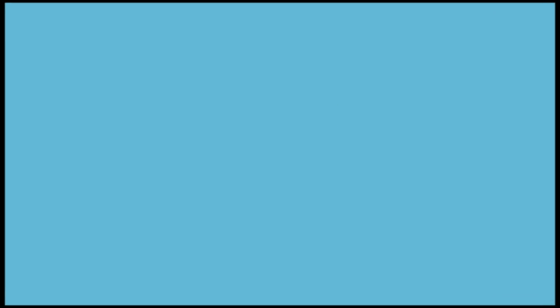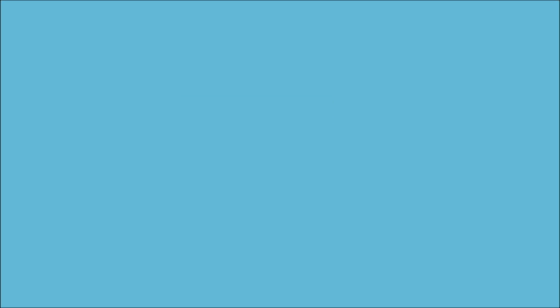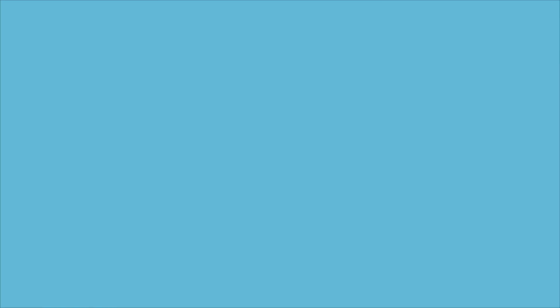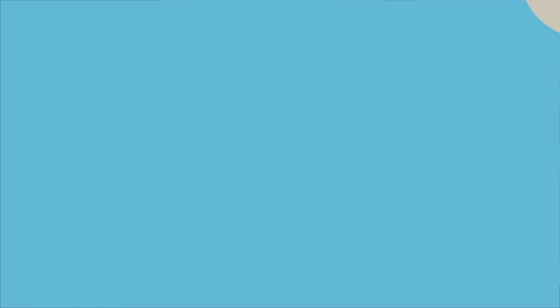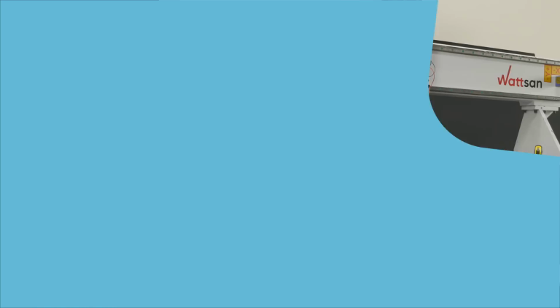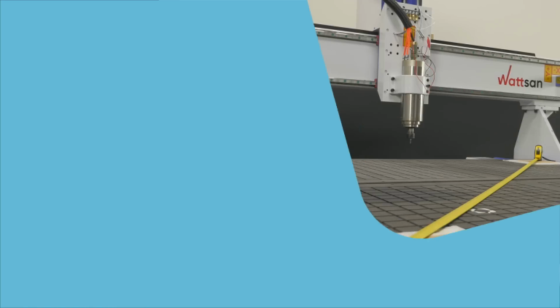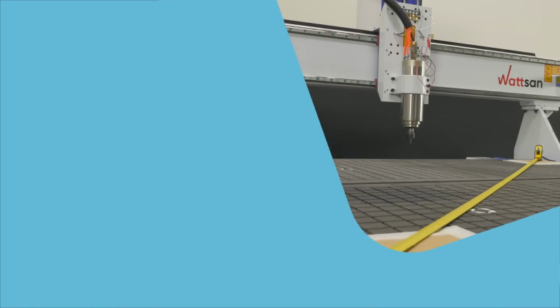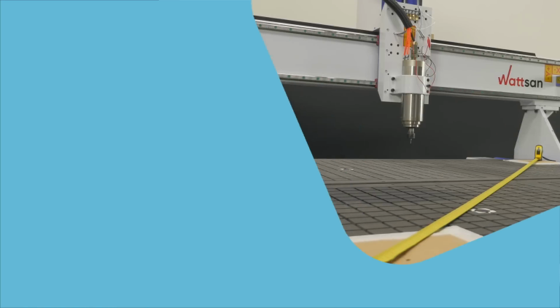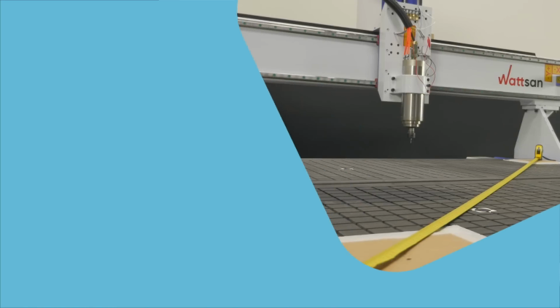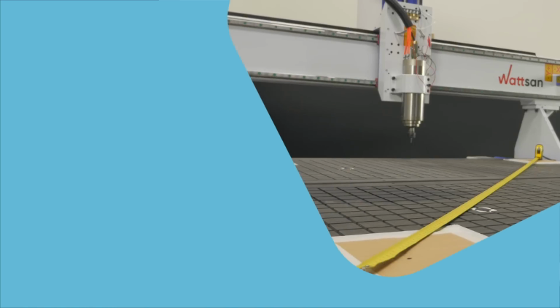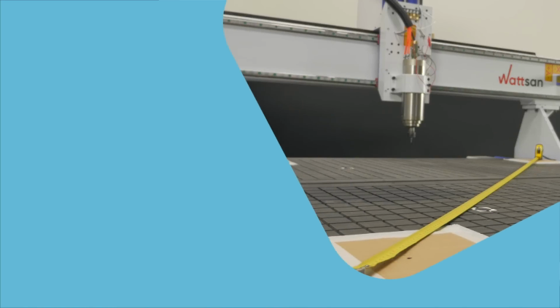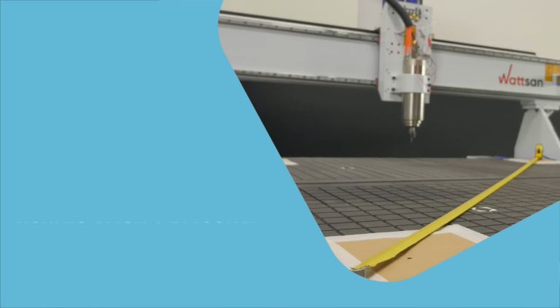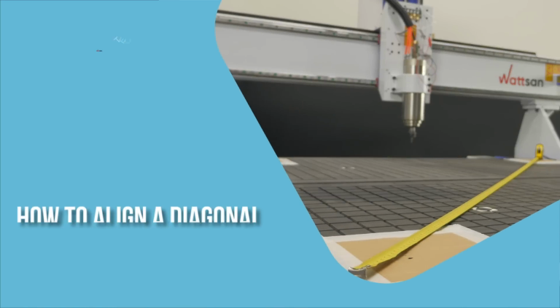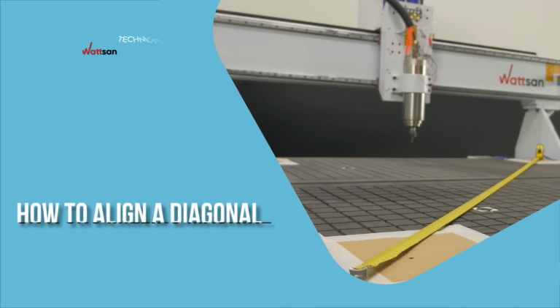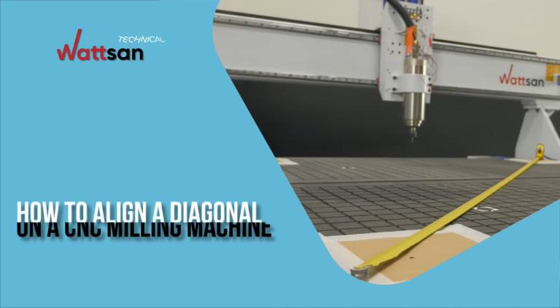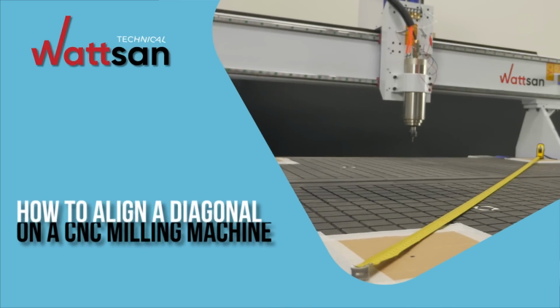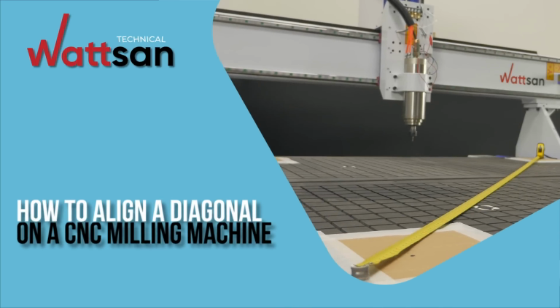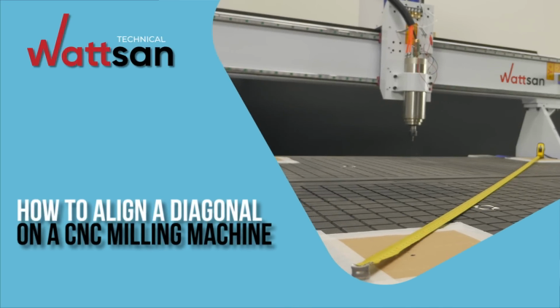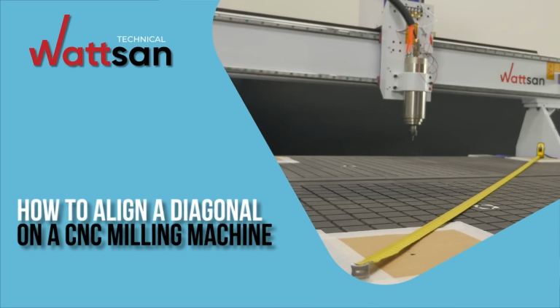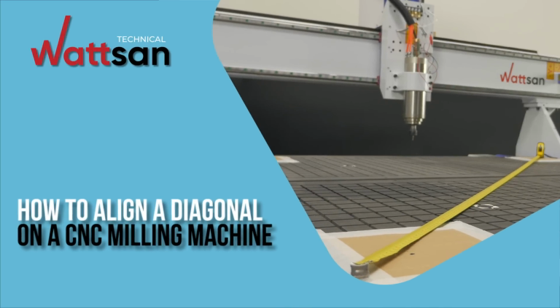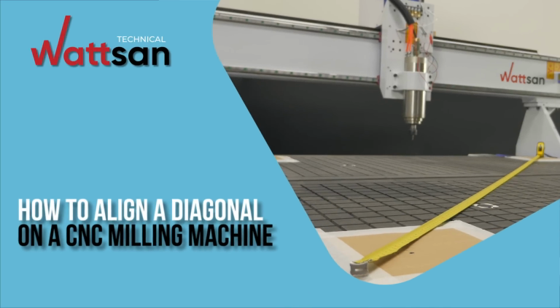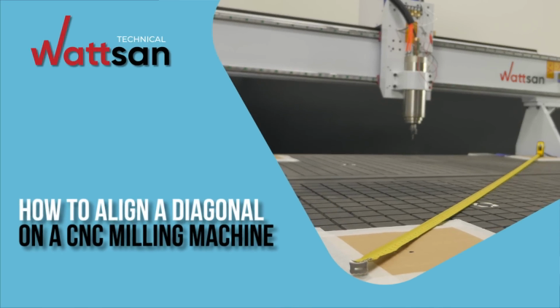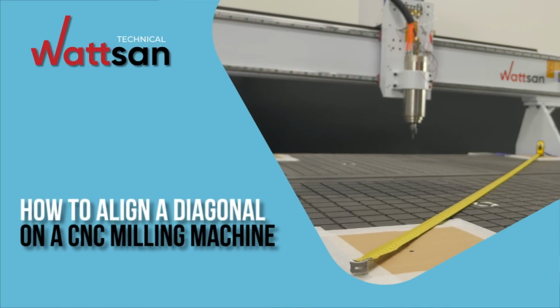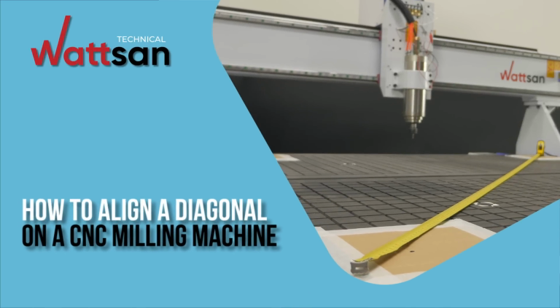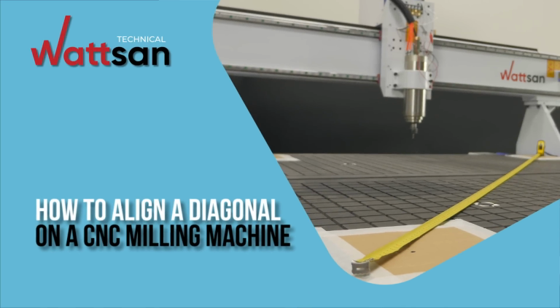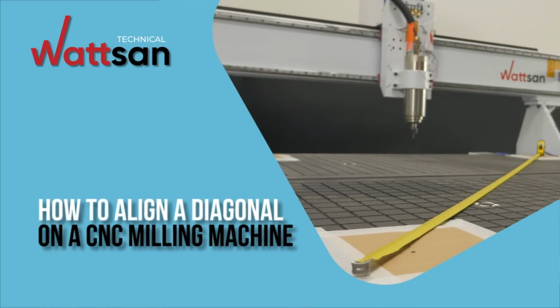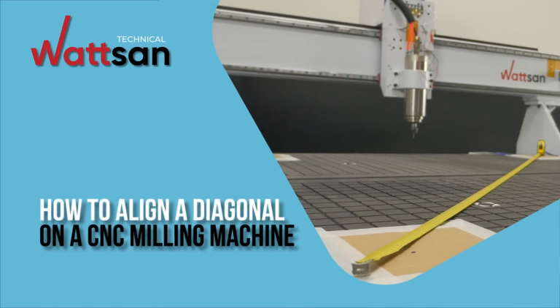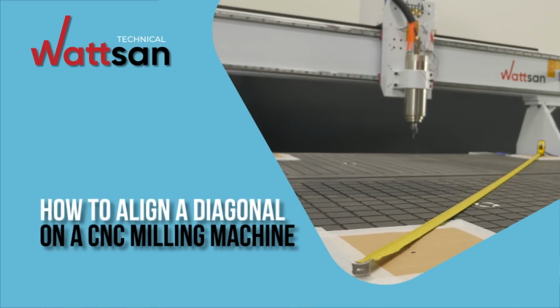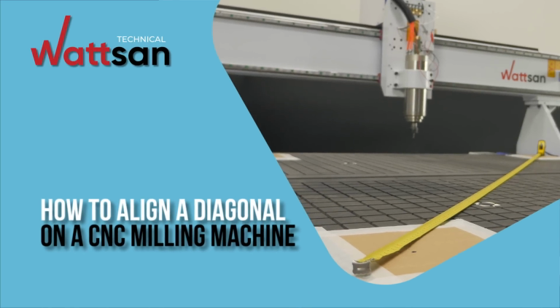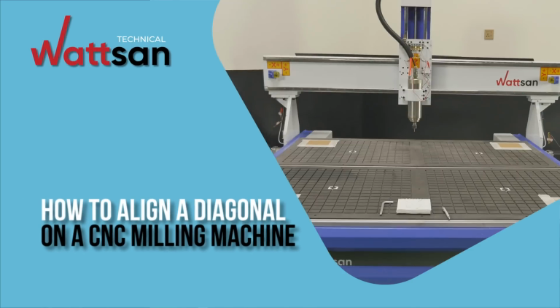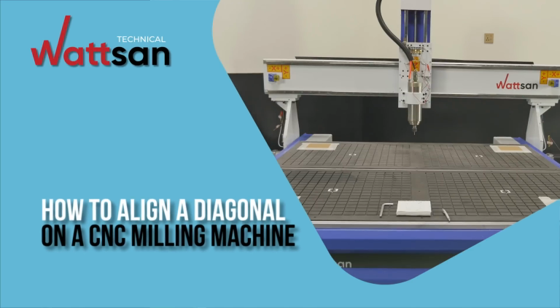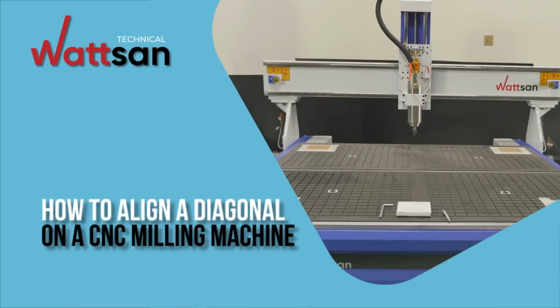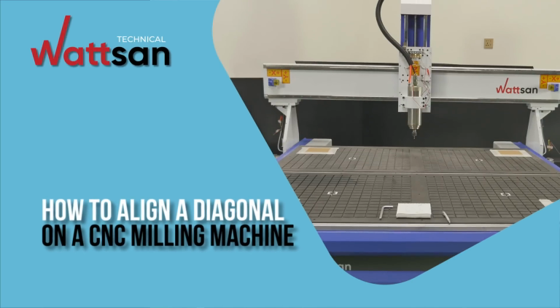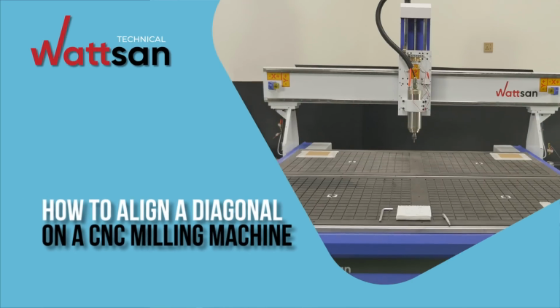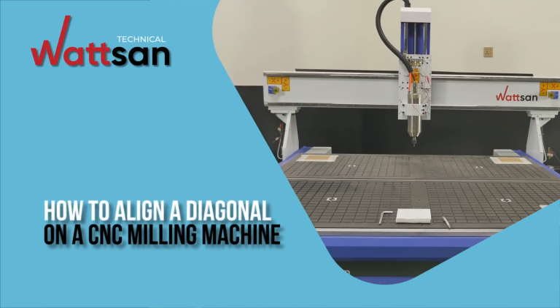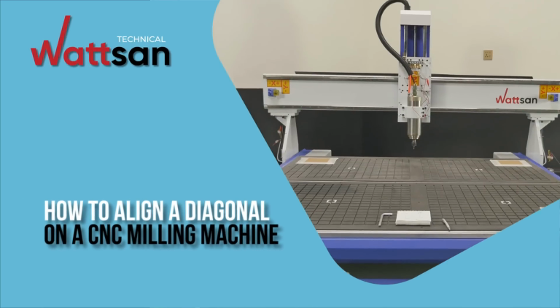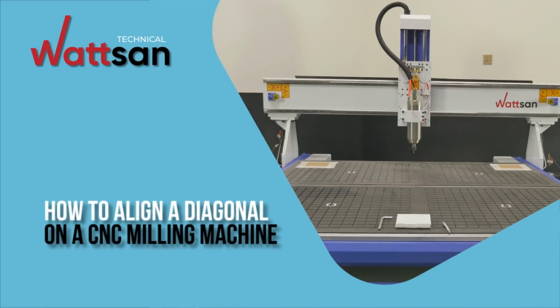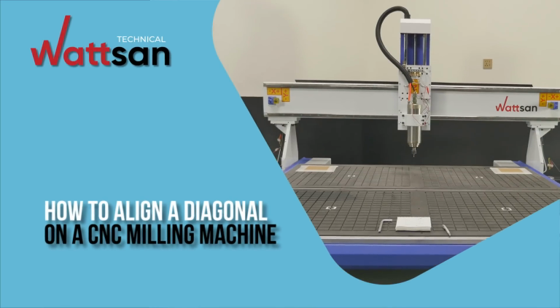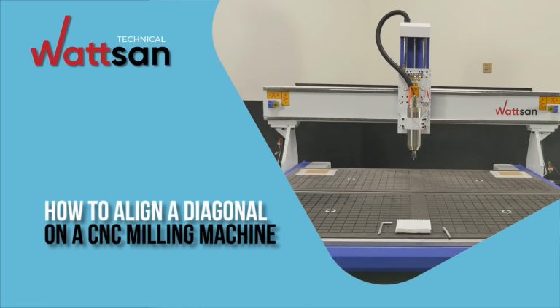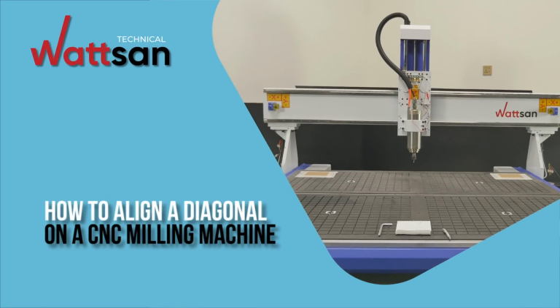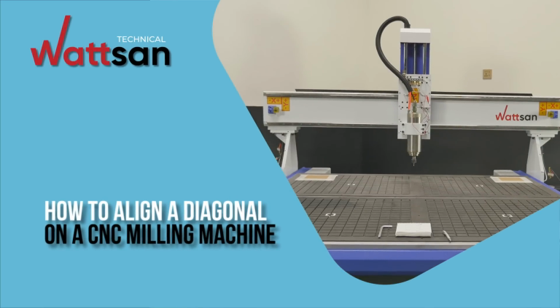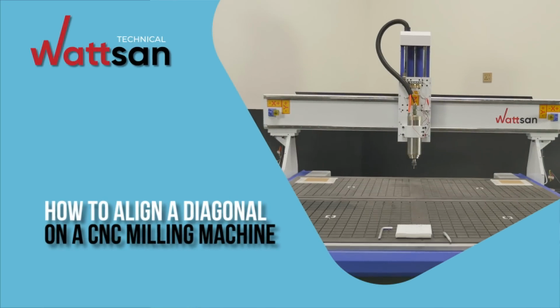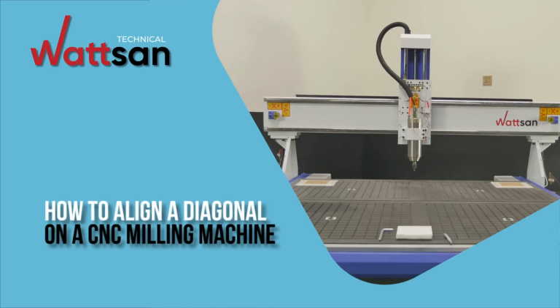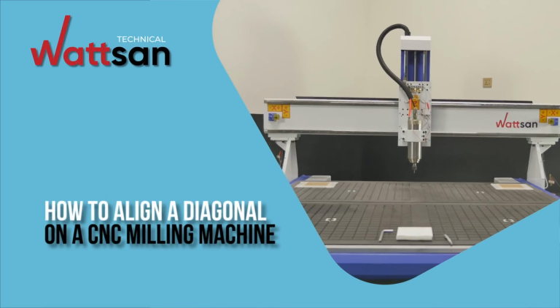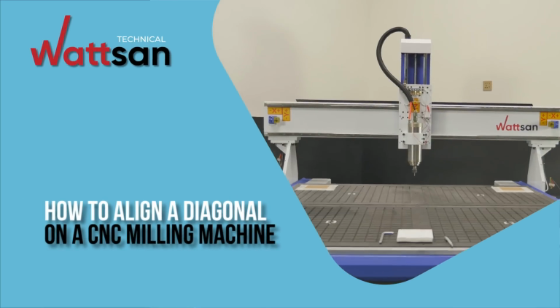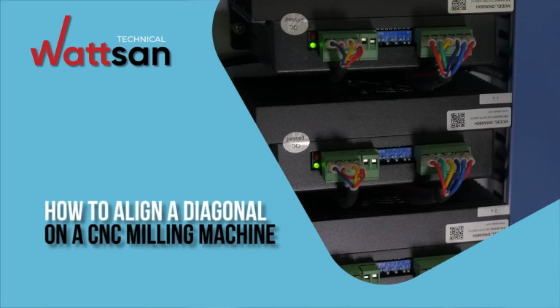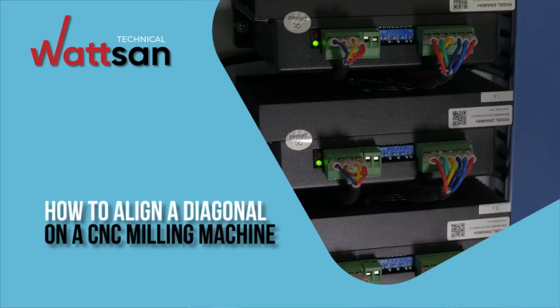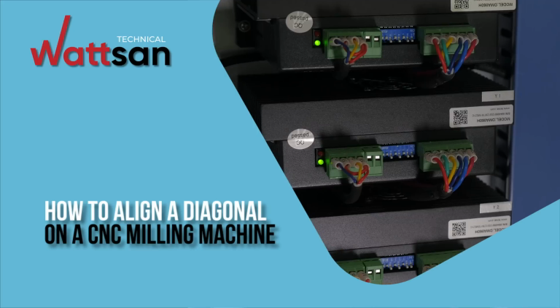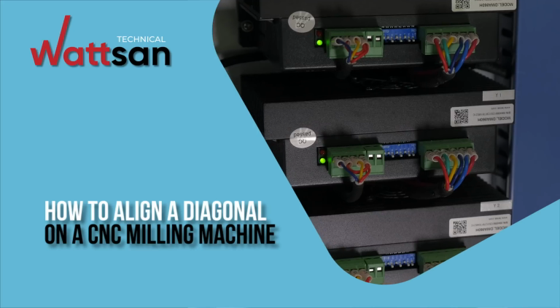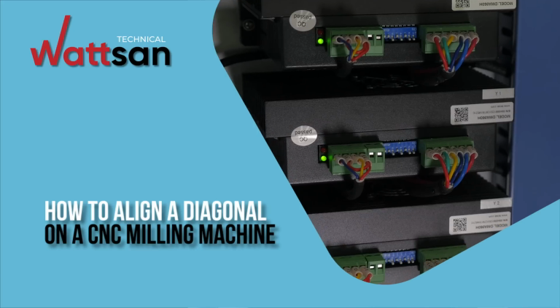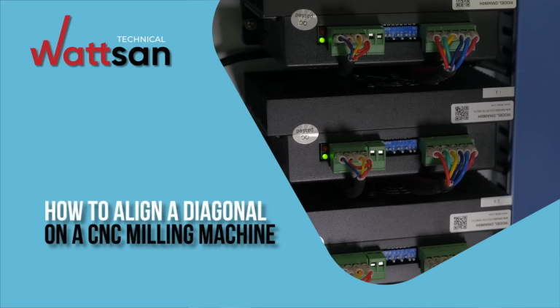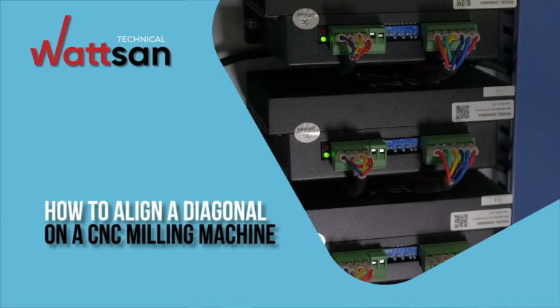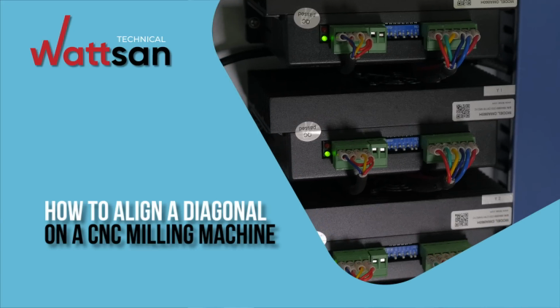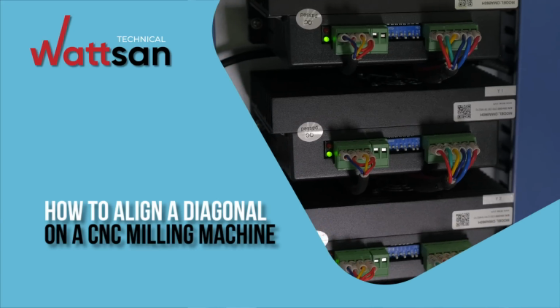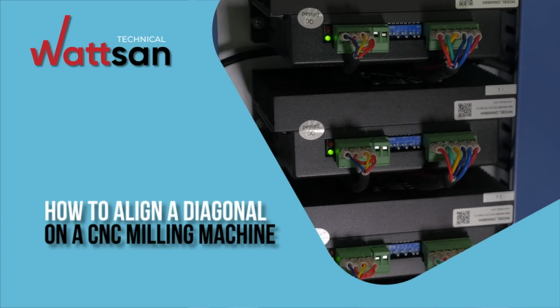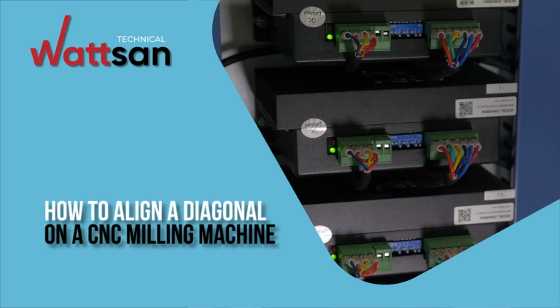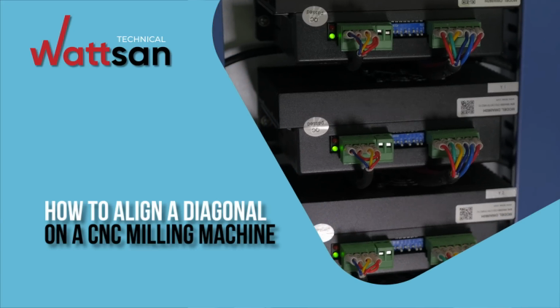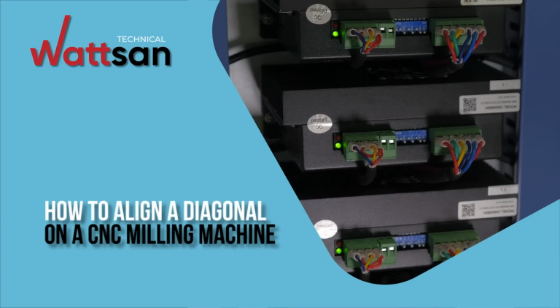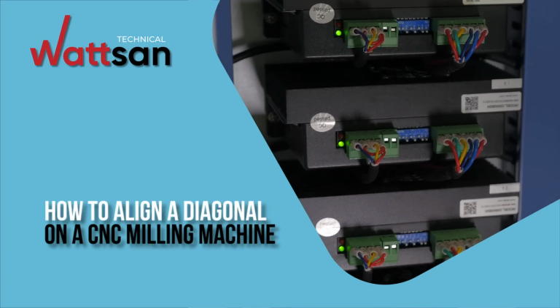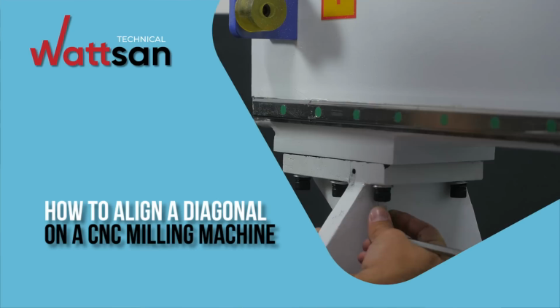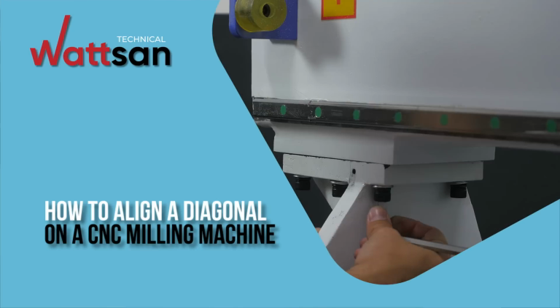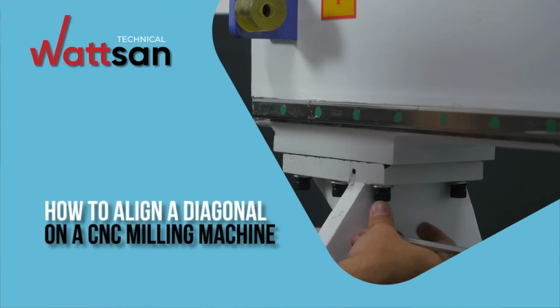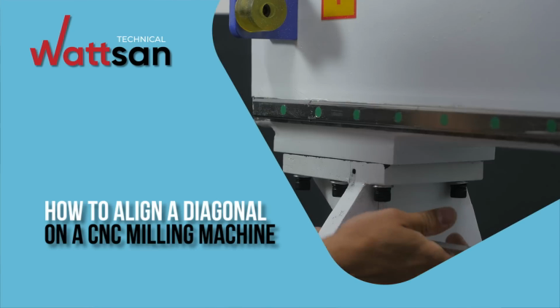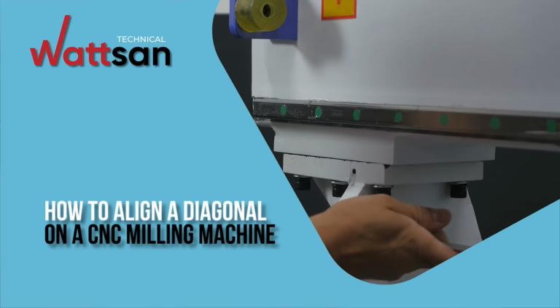Hello, you're on the Watson Technique channel. Today we're going to tell you how to align a diagonal on a milling machine.